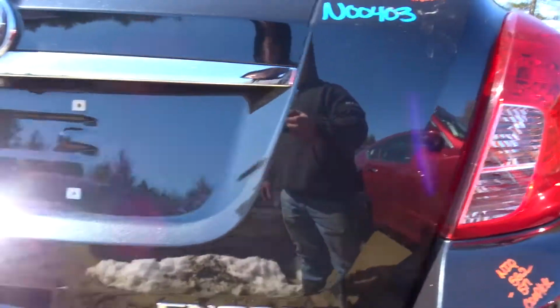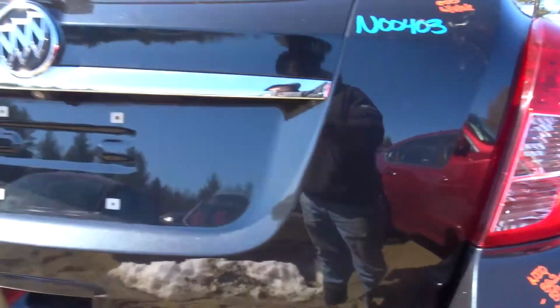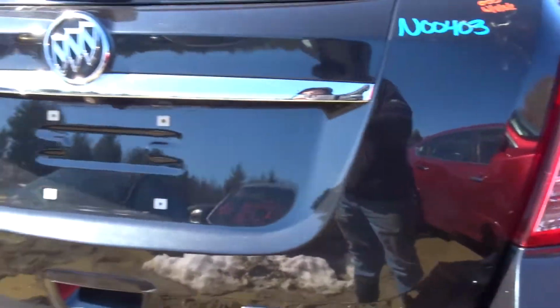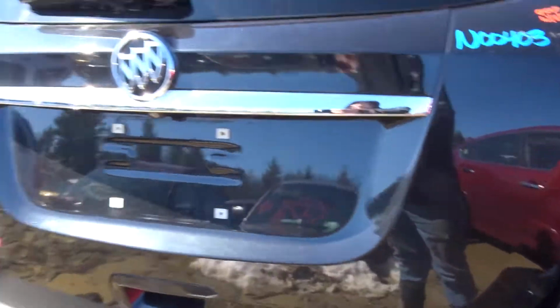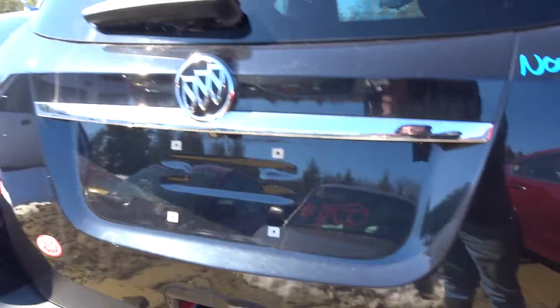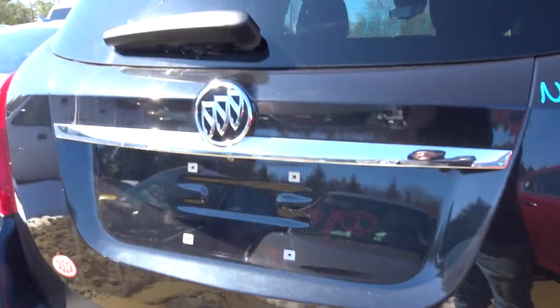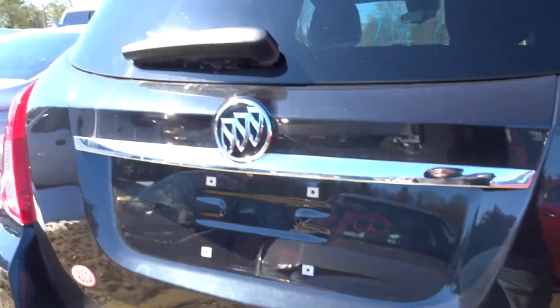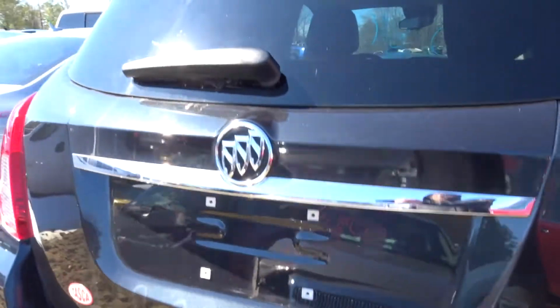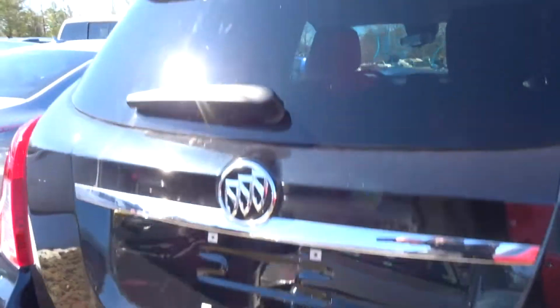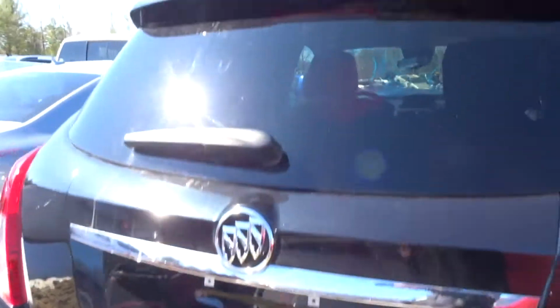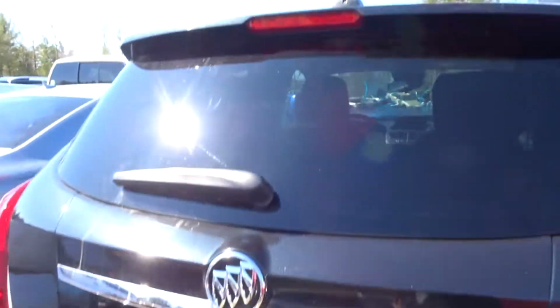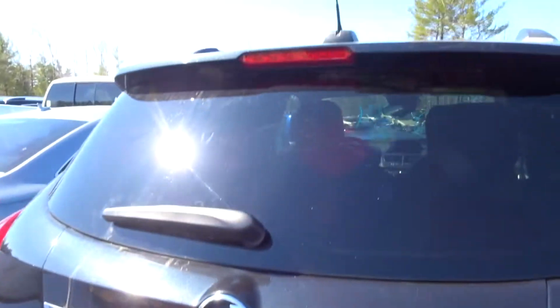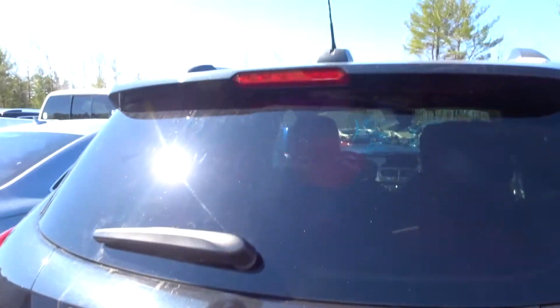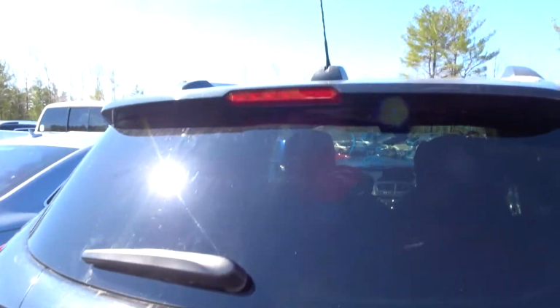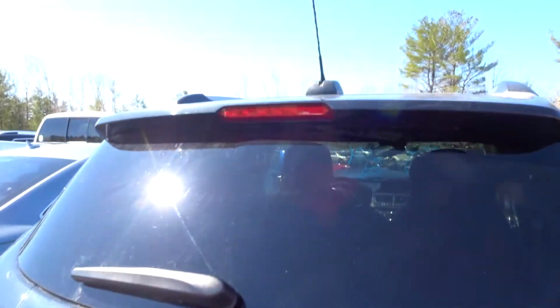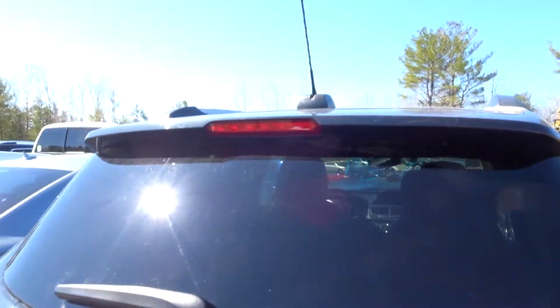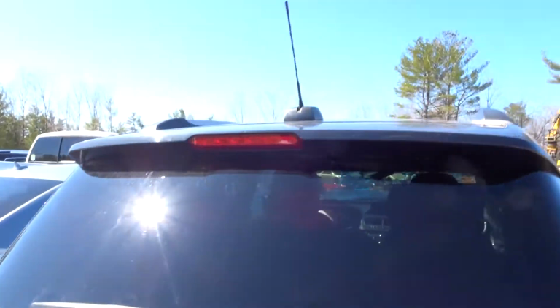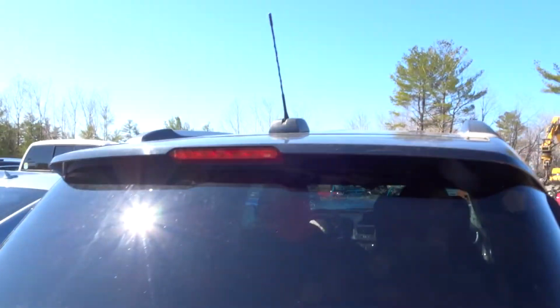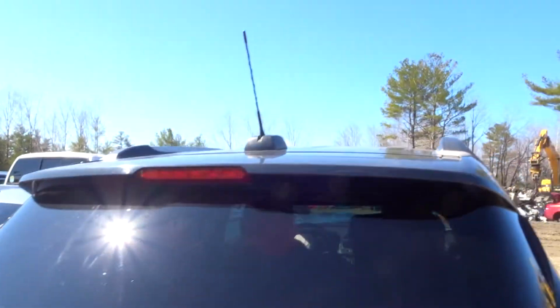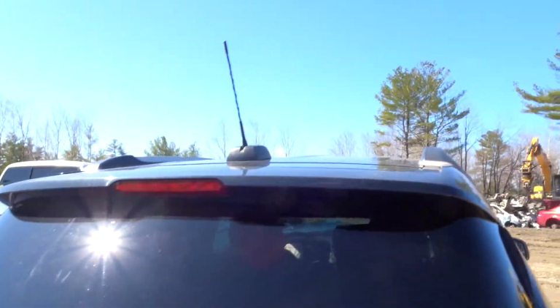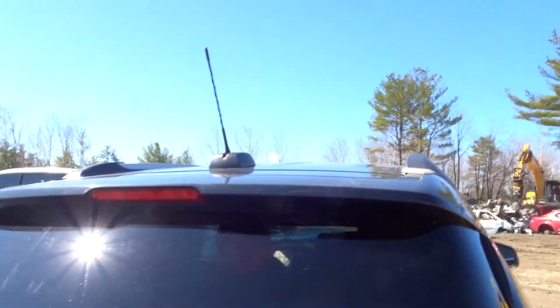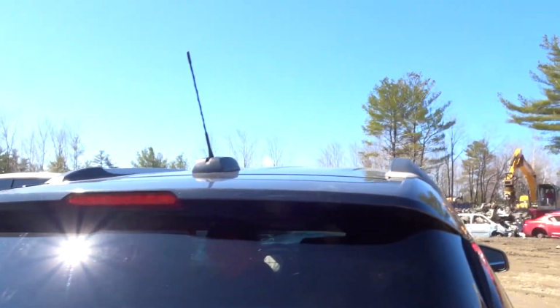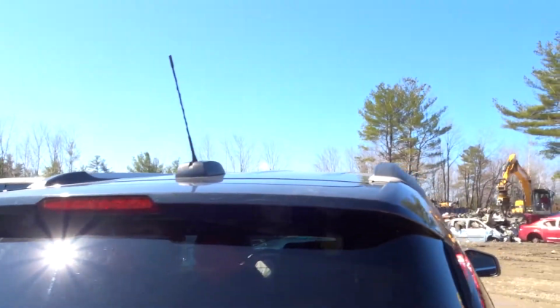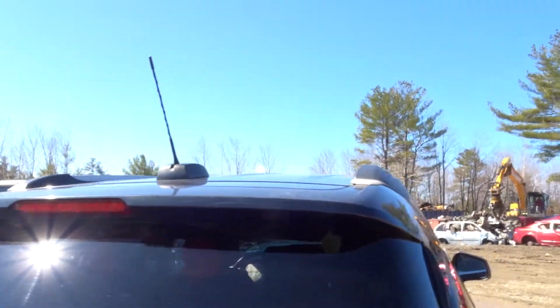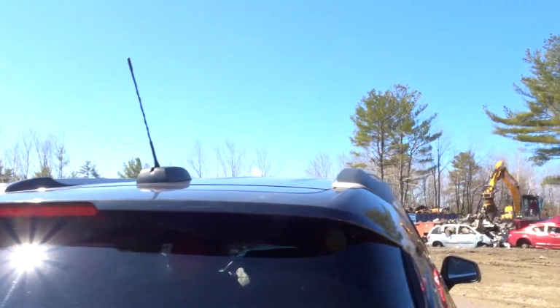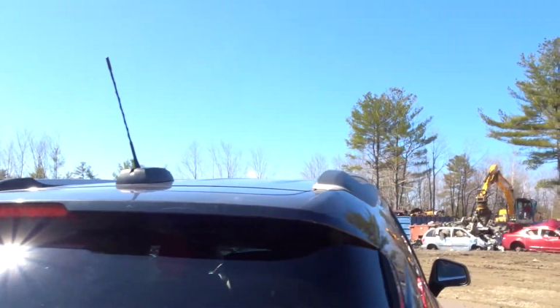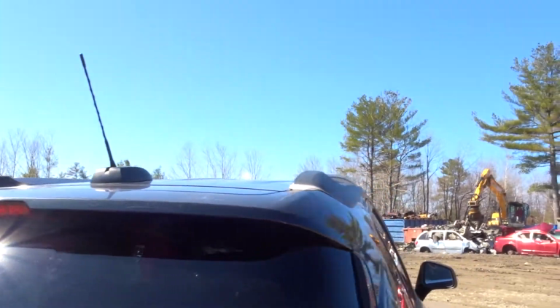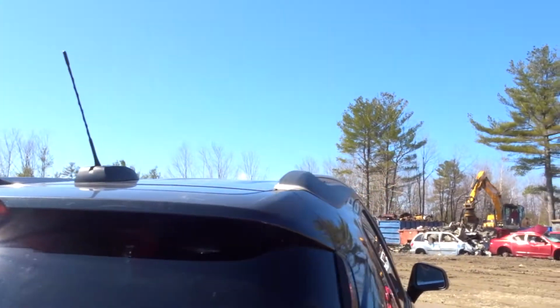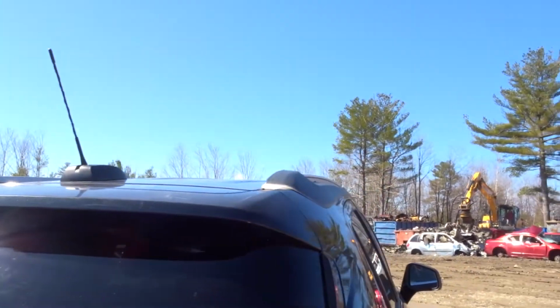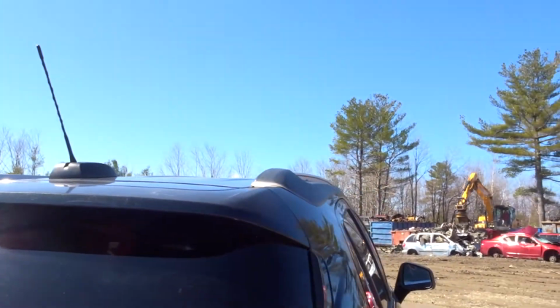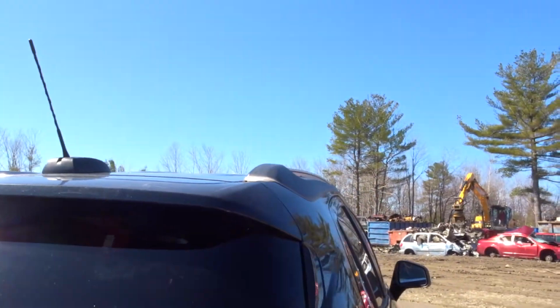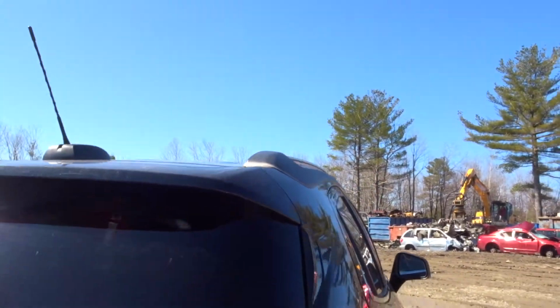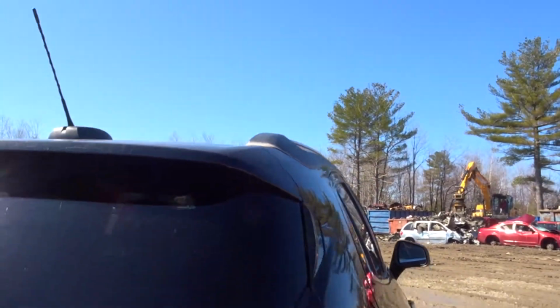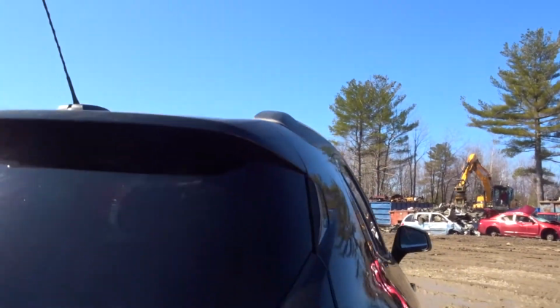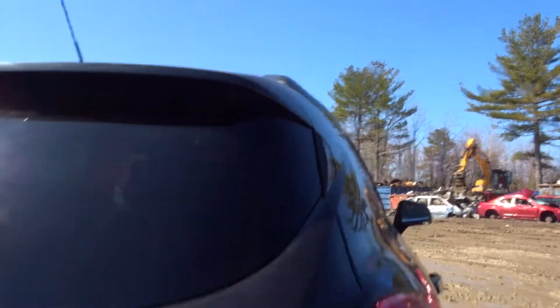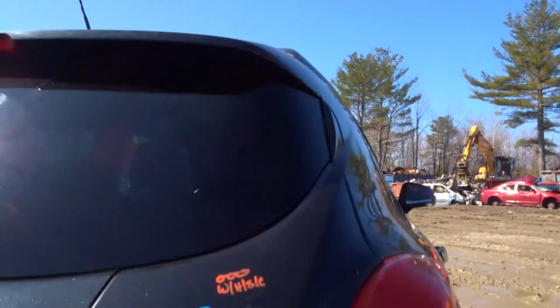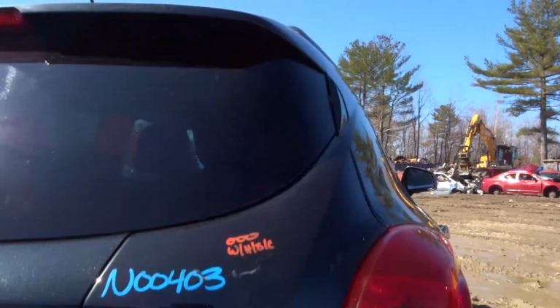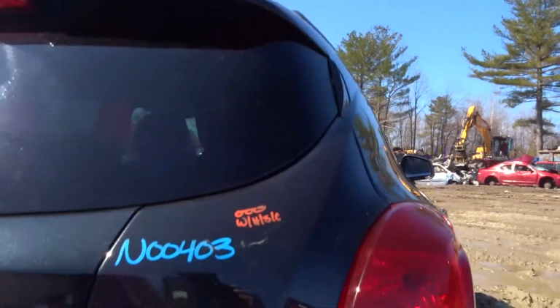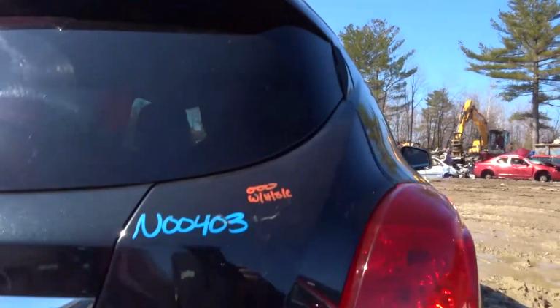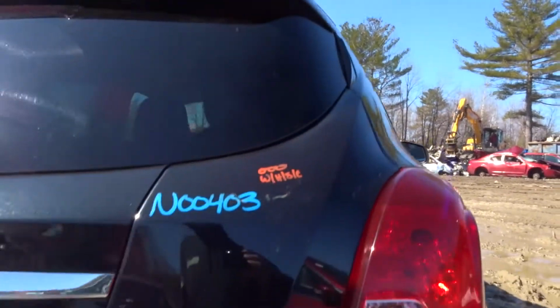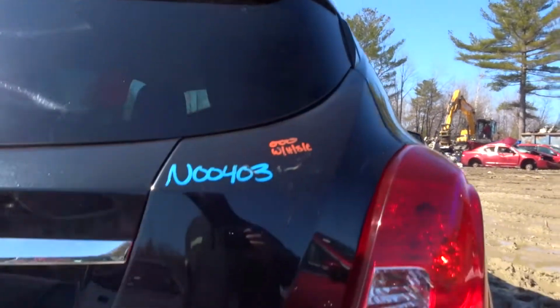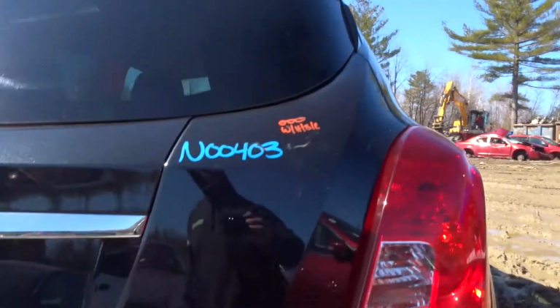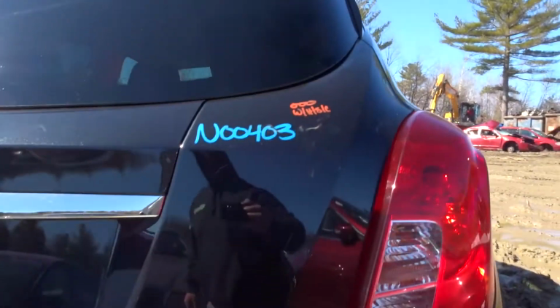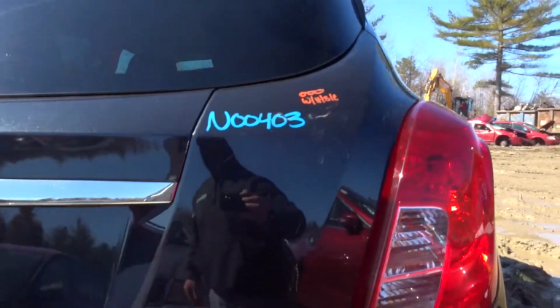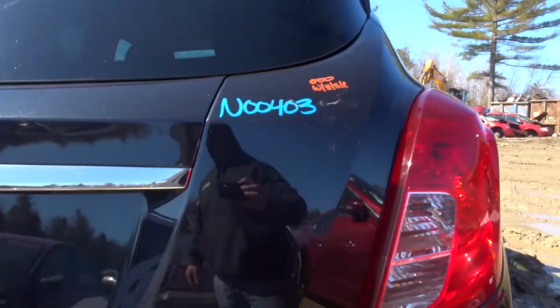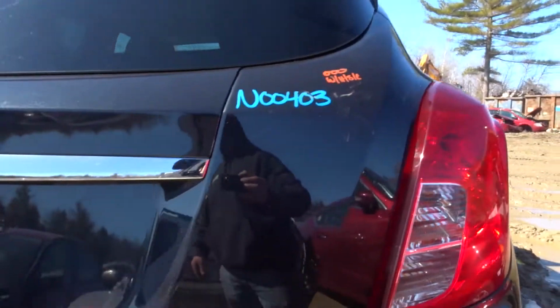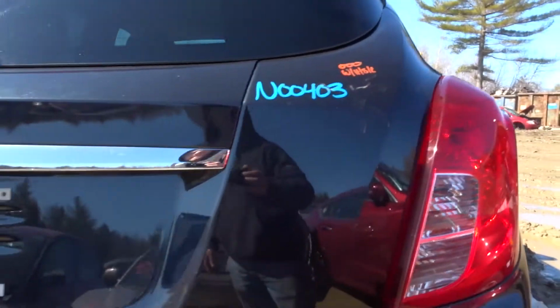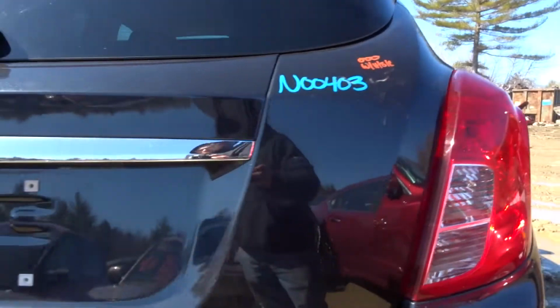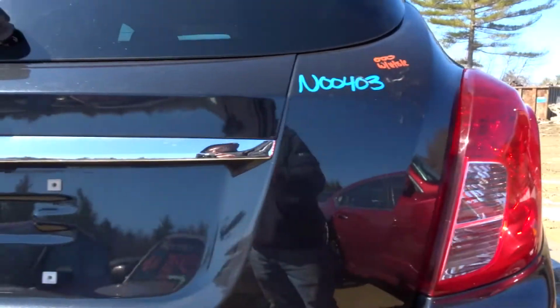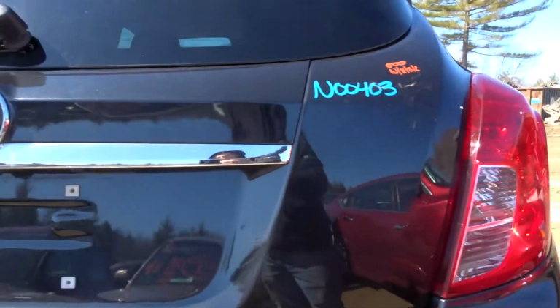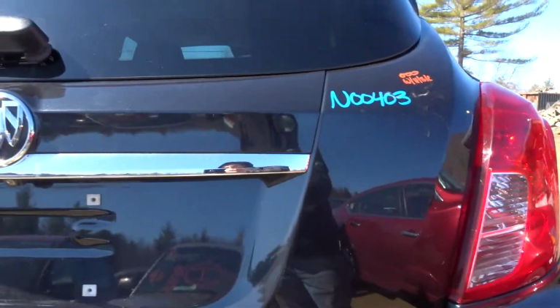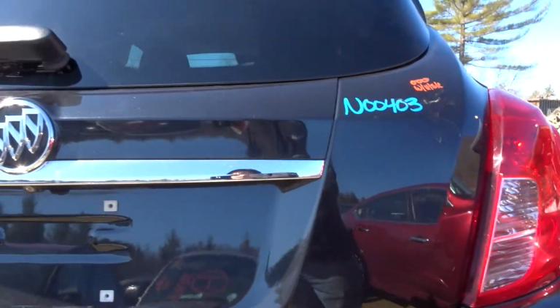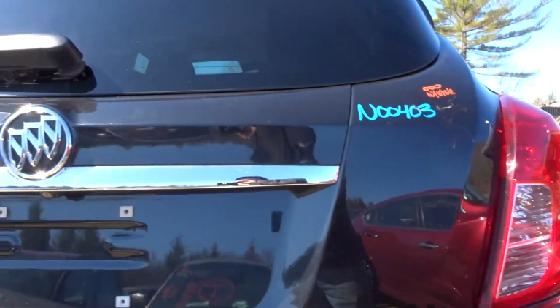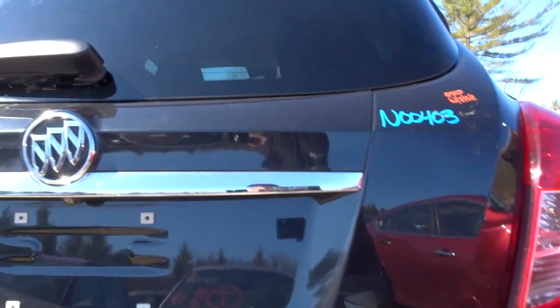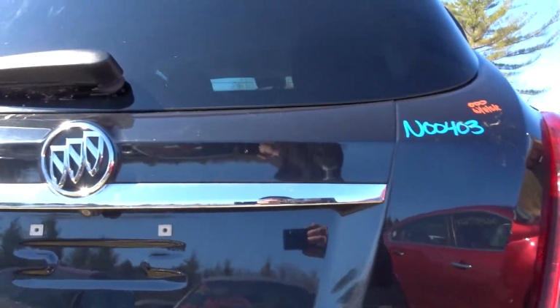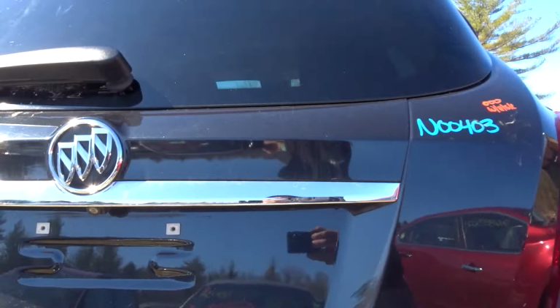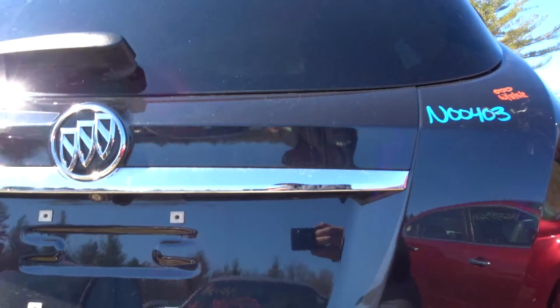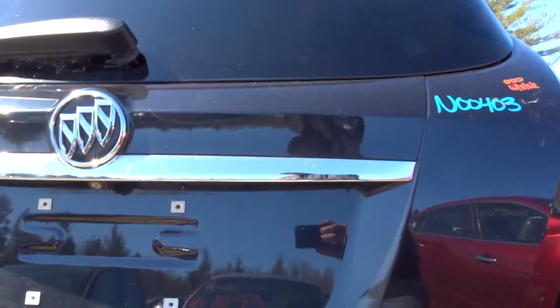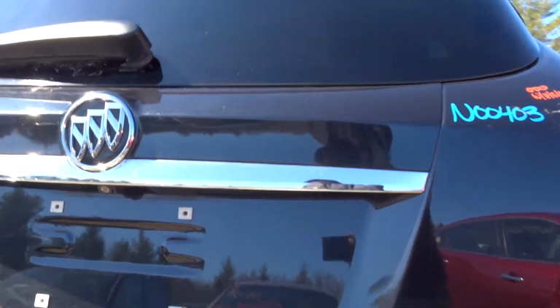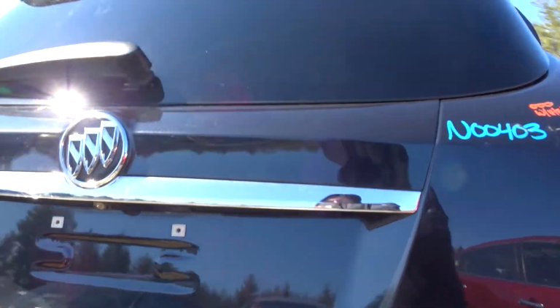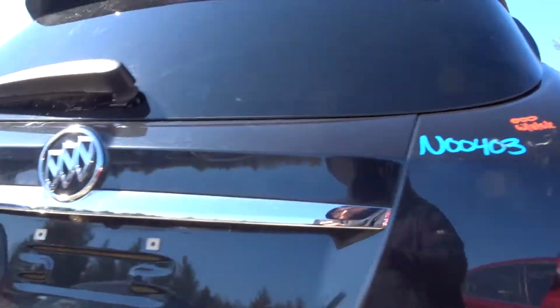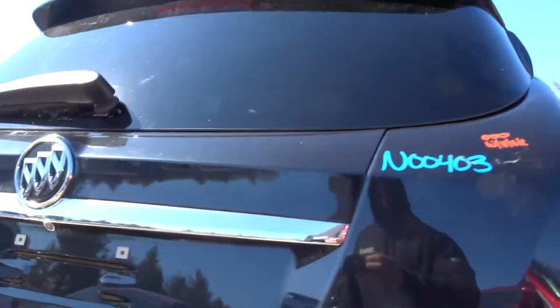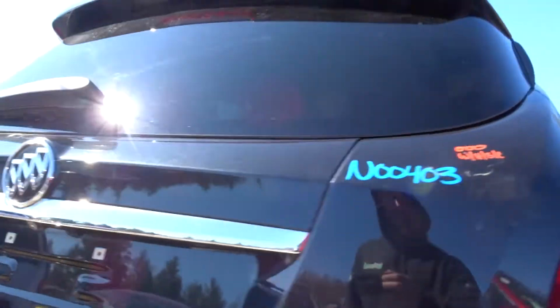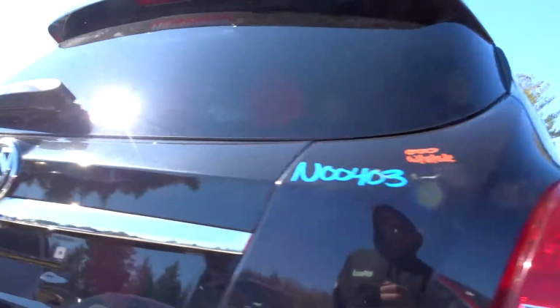Lid gate looks great, honestly. Mint — no damage listed on it. Complete with the hinges, the spoiler, and the backup camera.